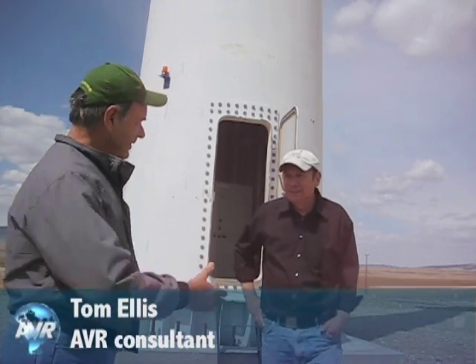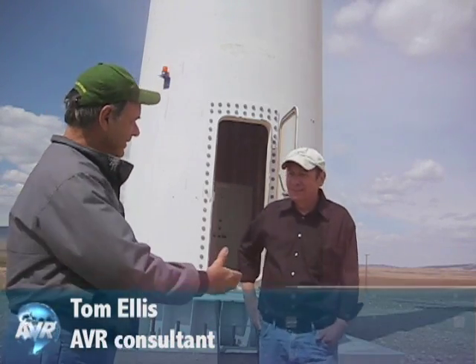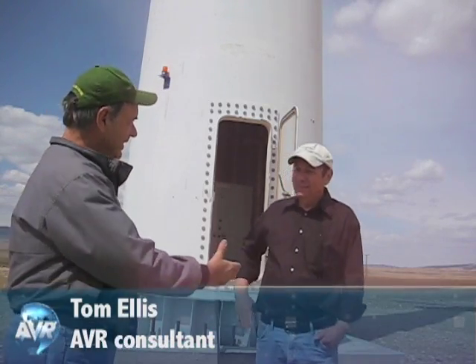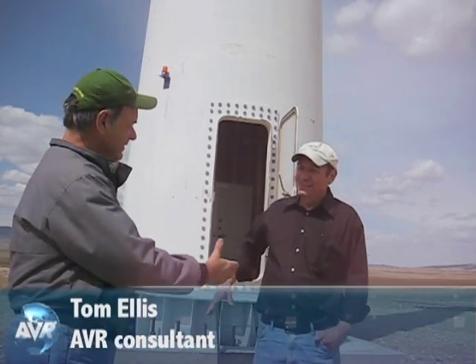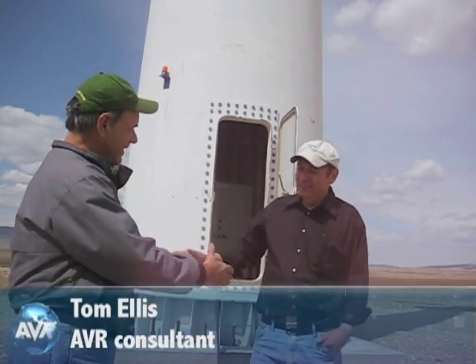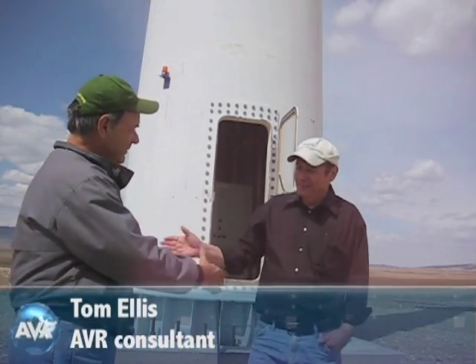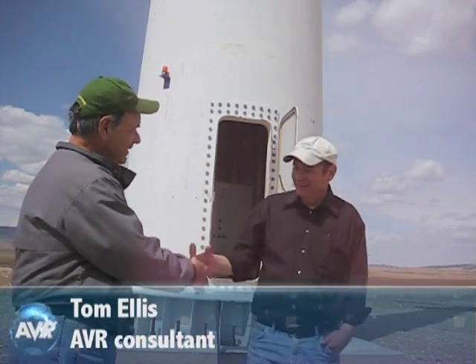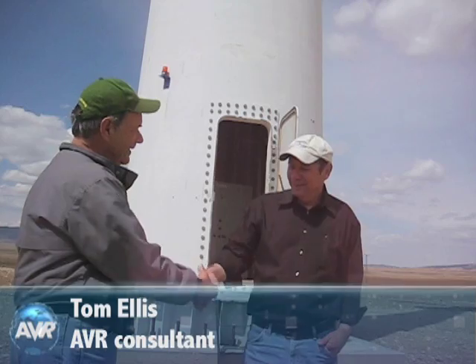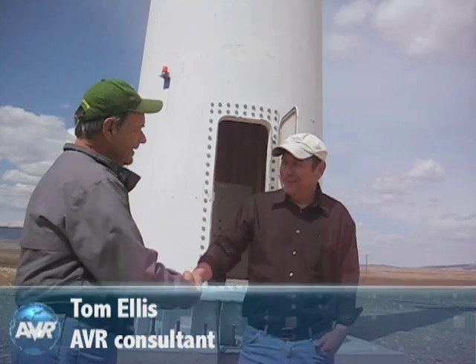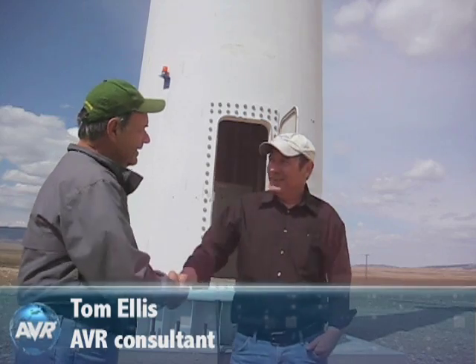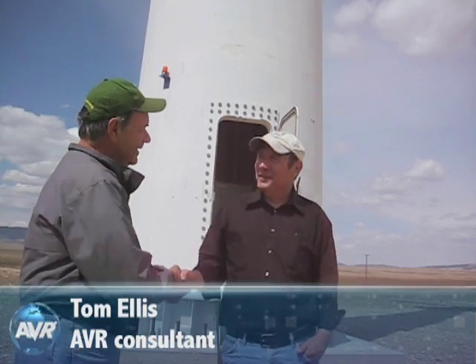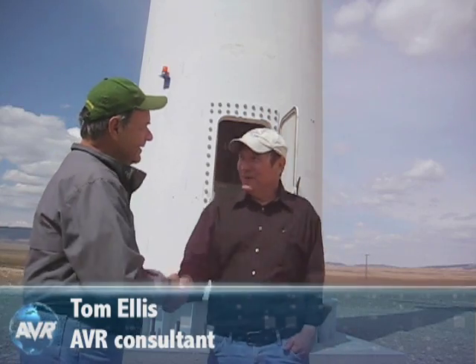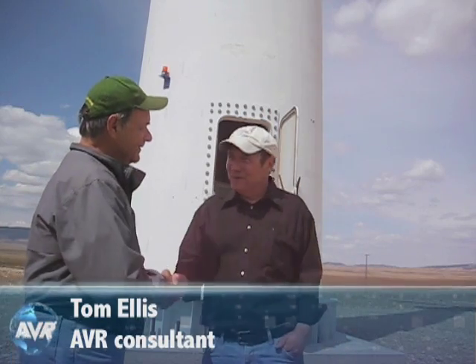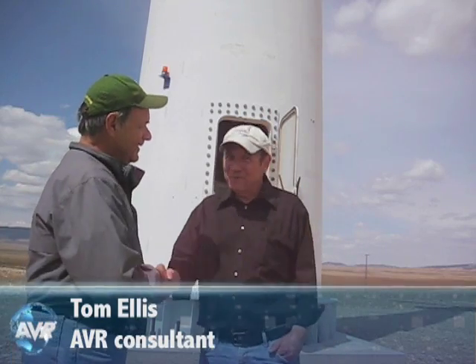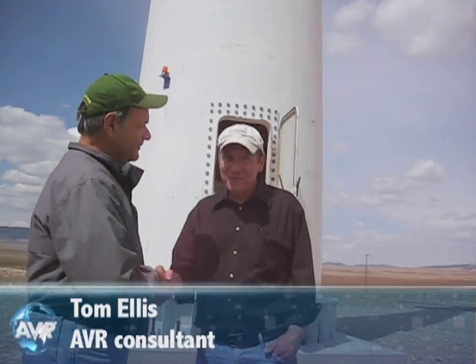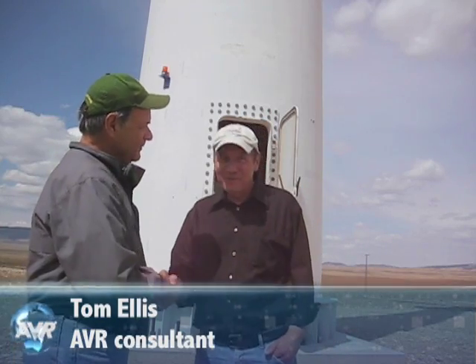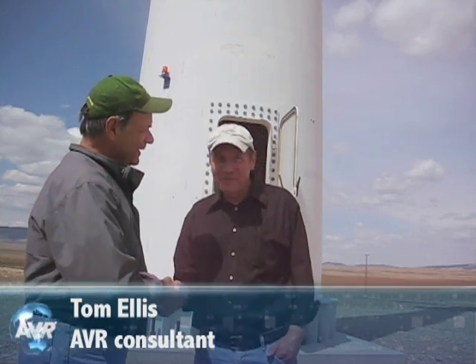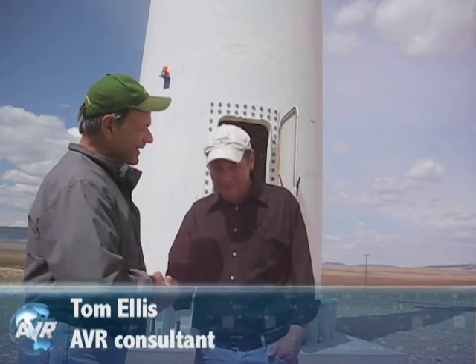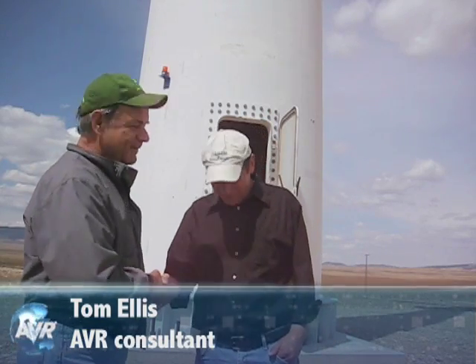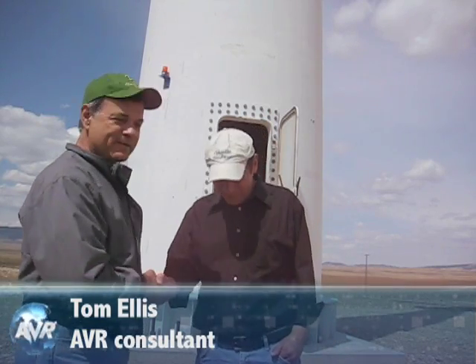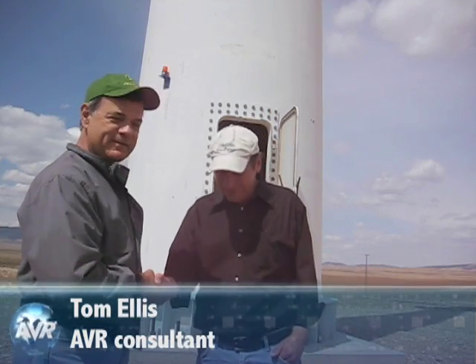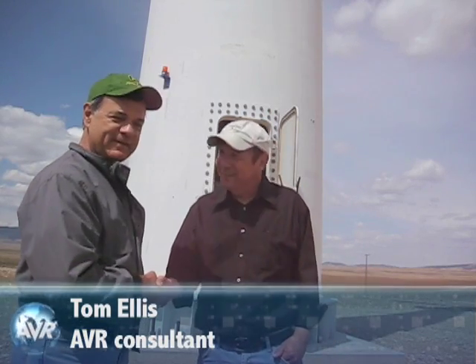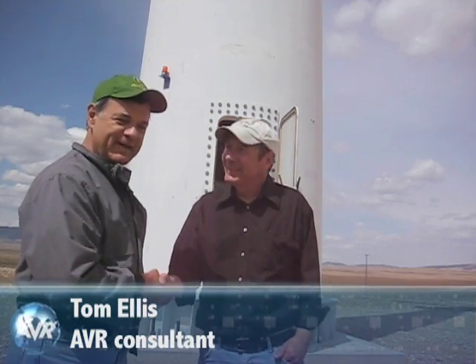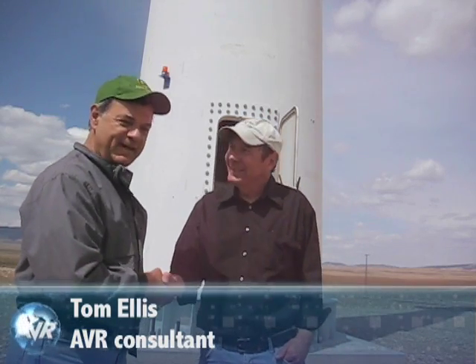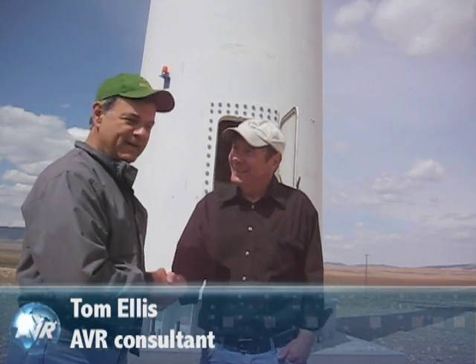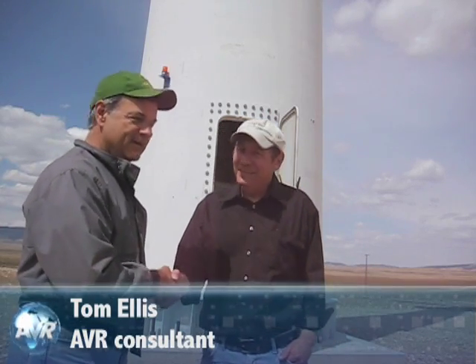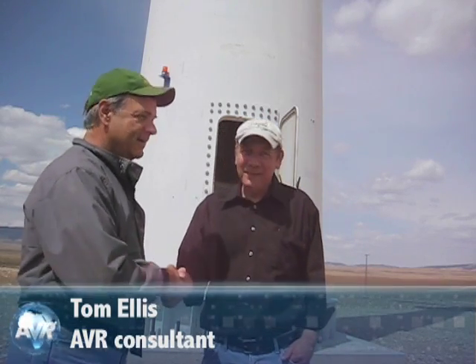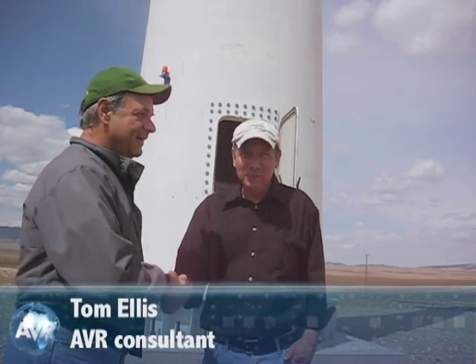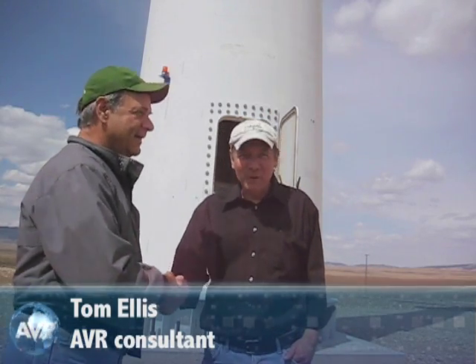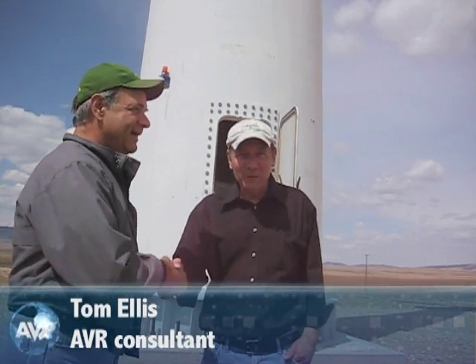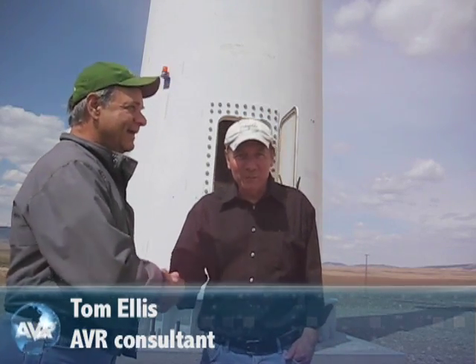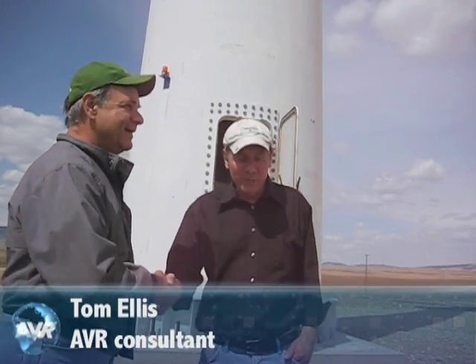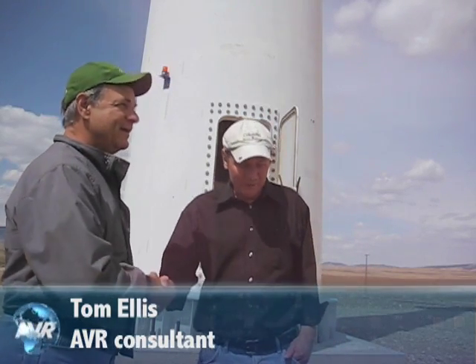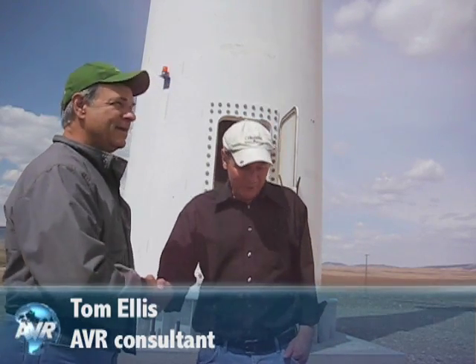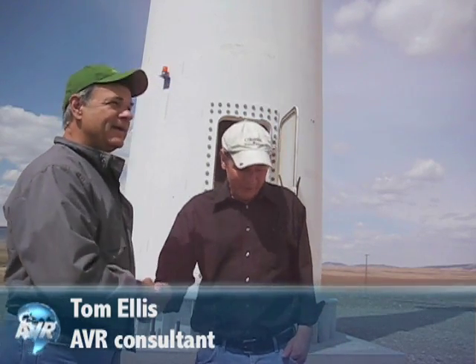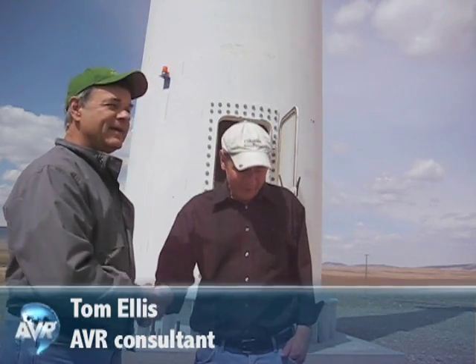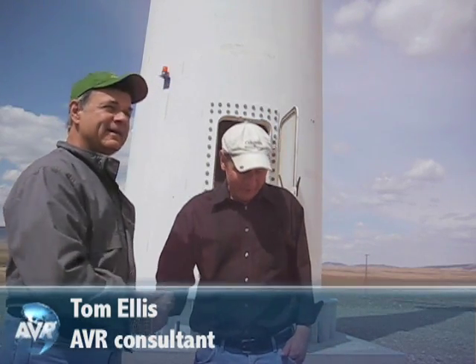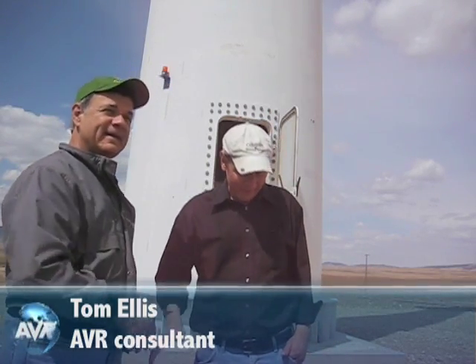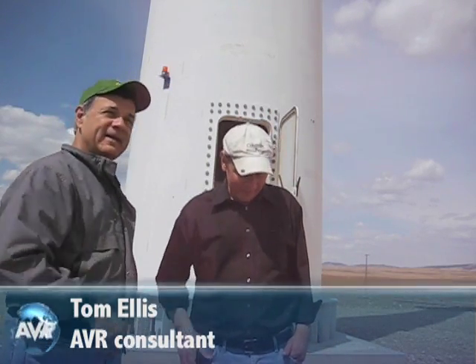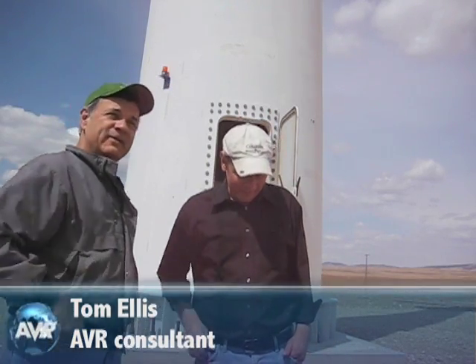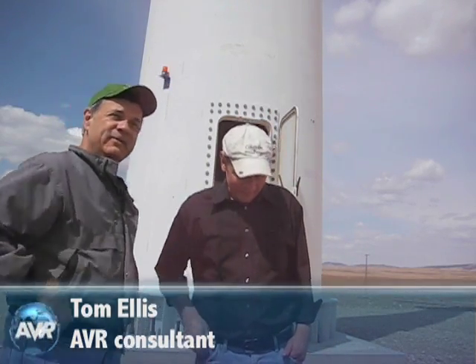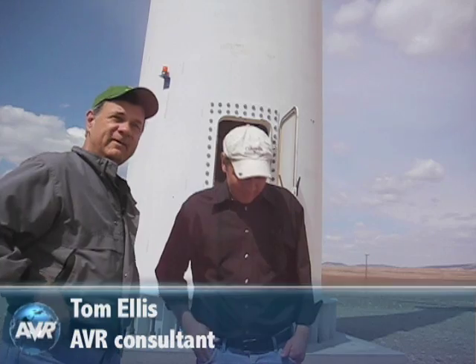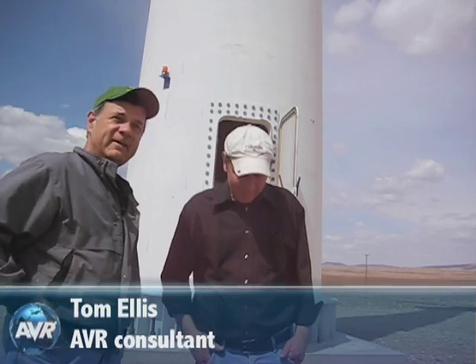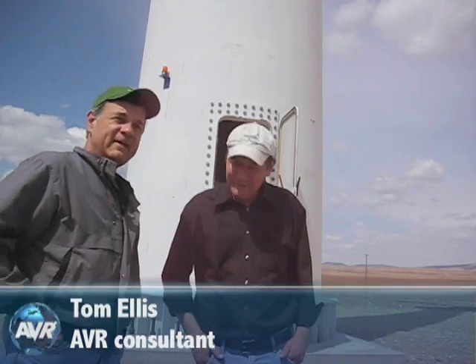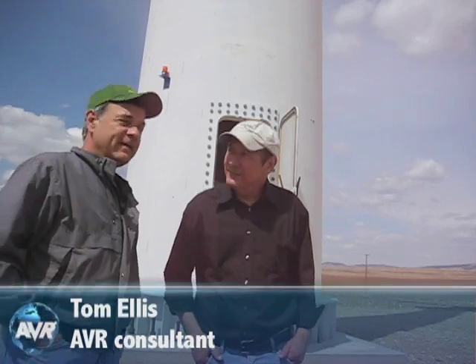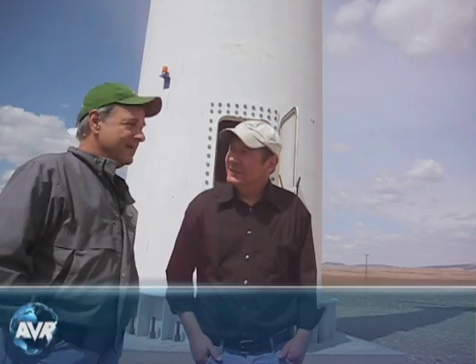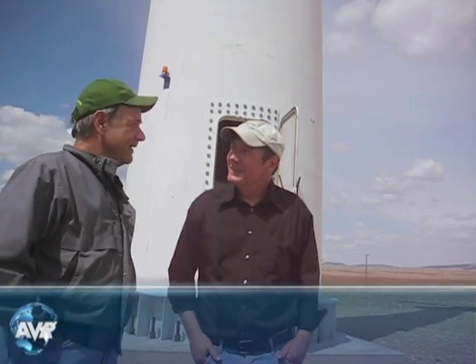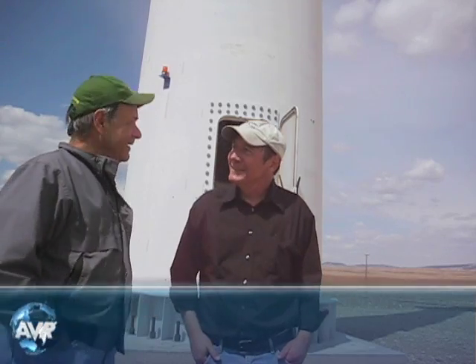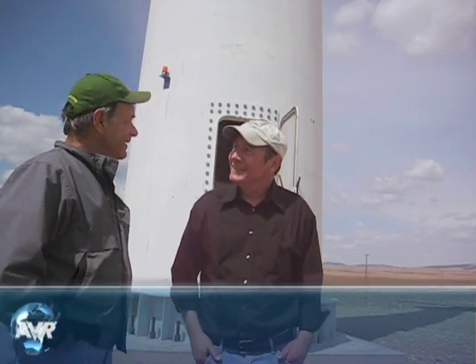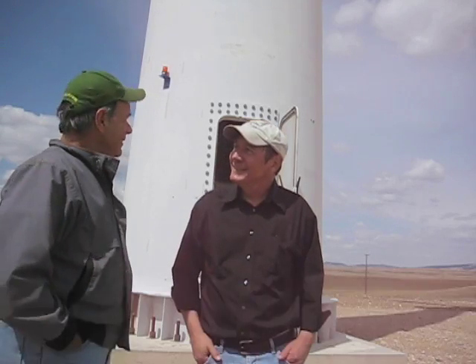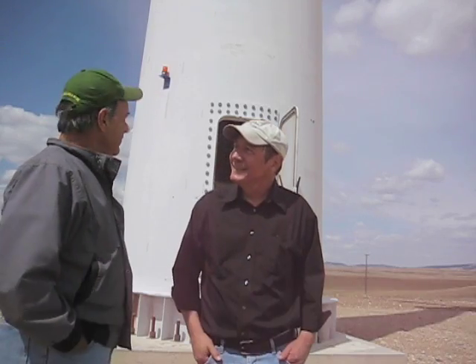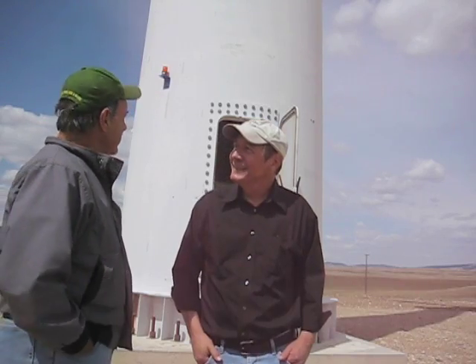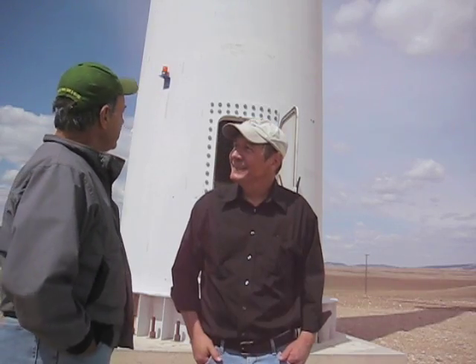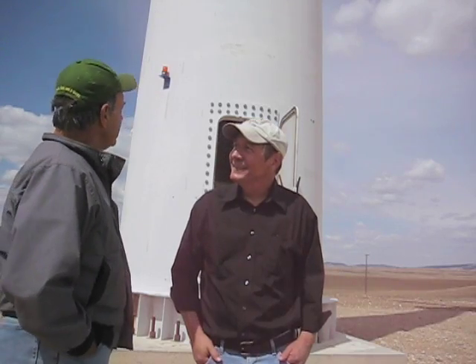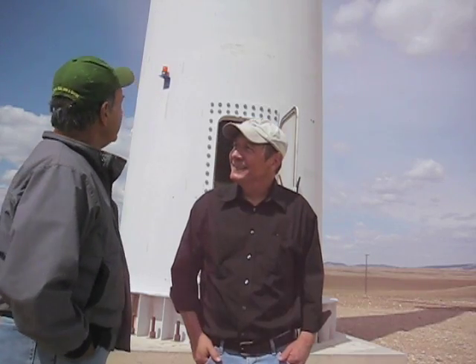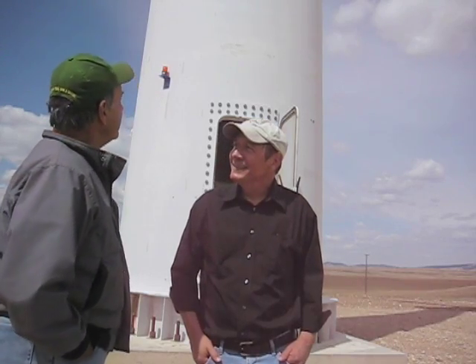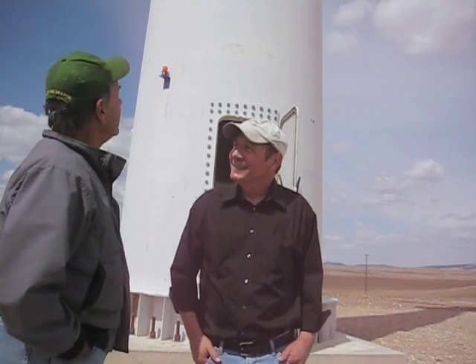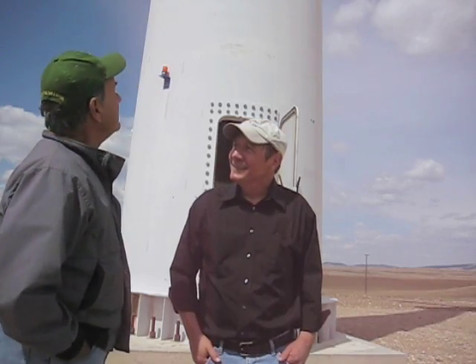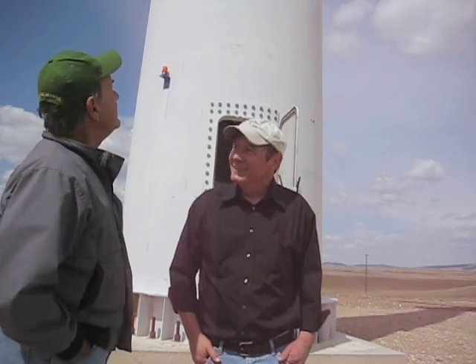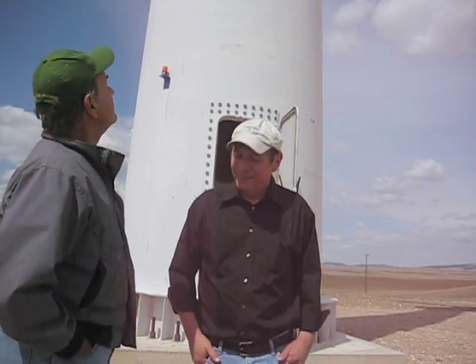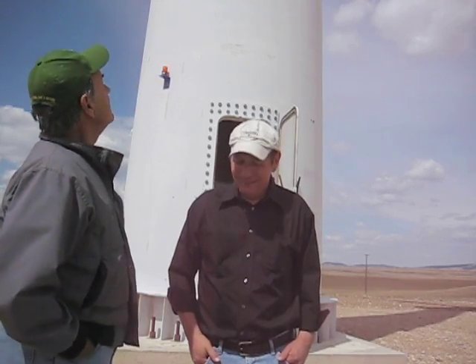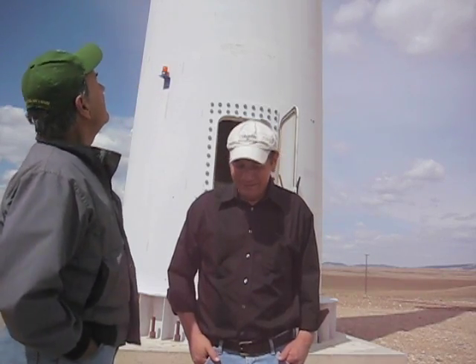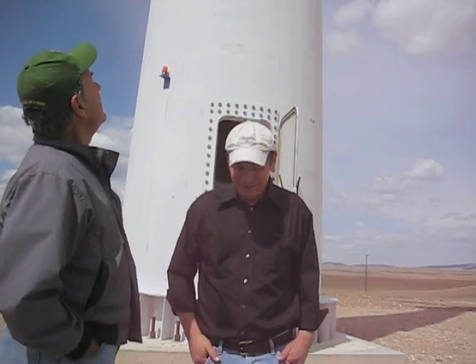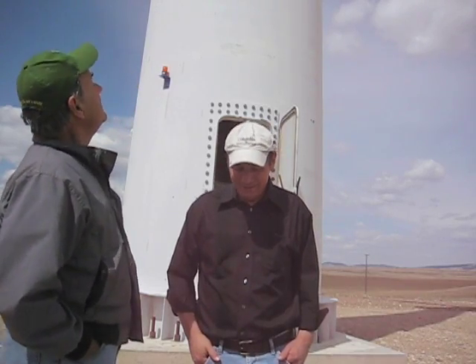Hi, Tom. Thanks for making it out here today. Welcome to Montana. And what can you tell me about these turbines?